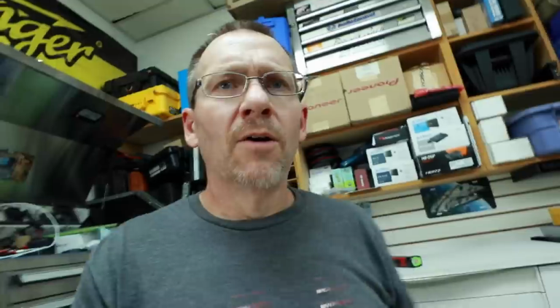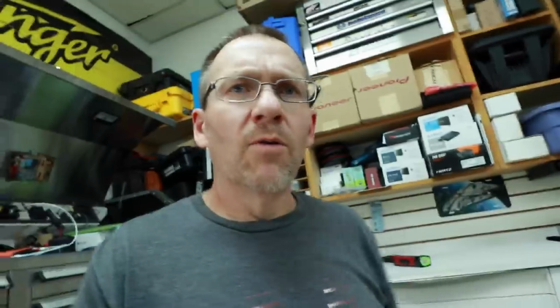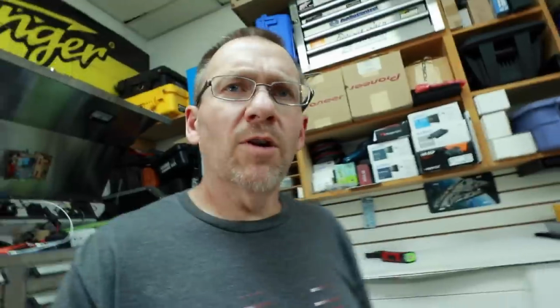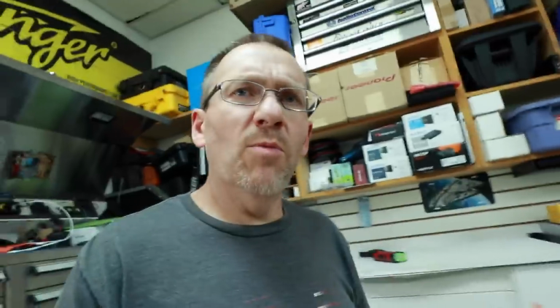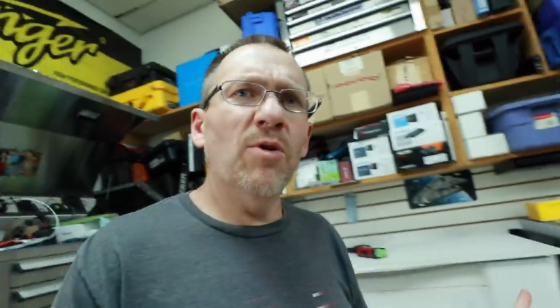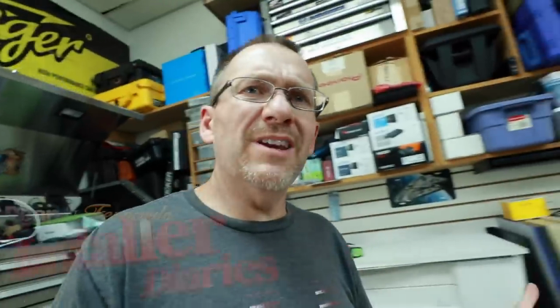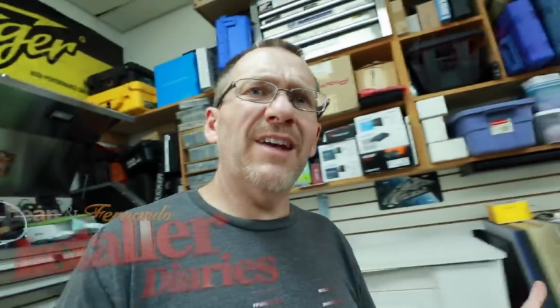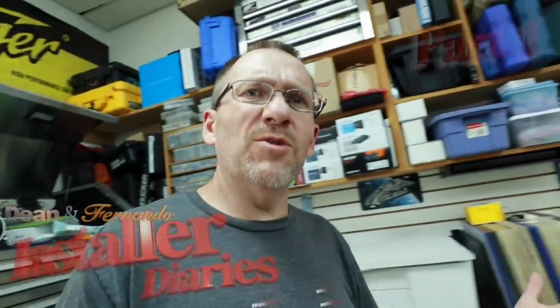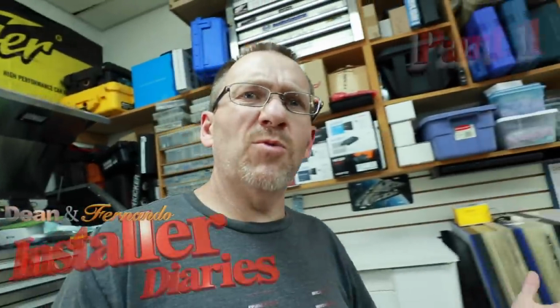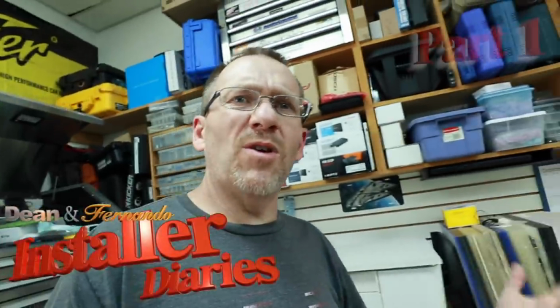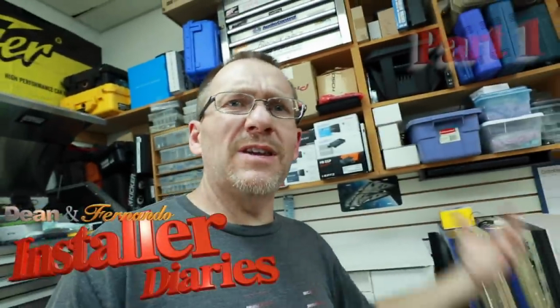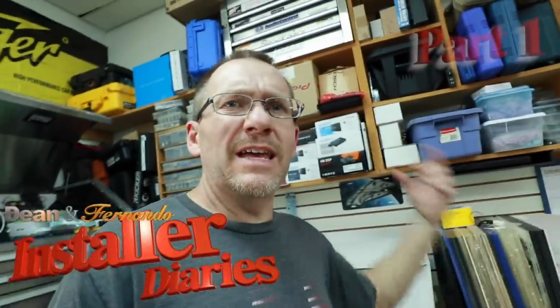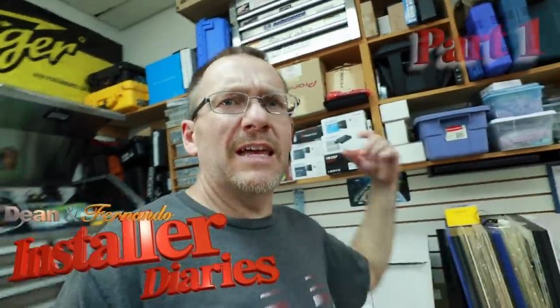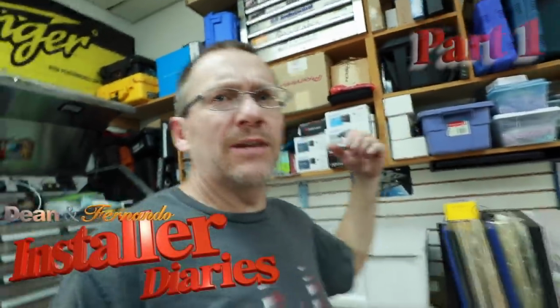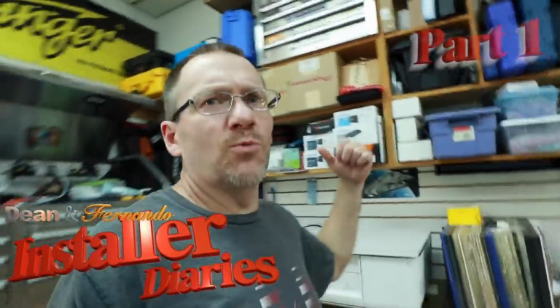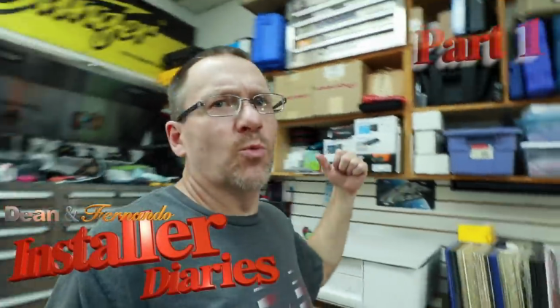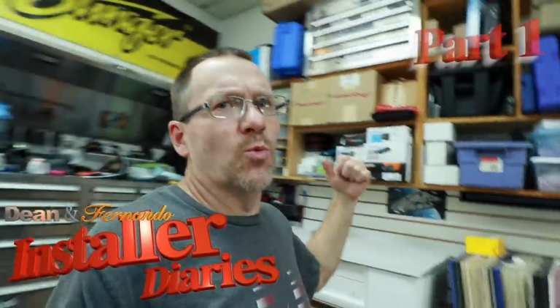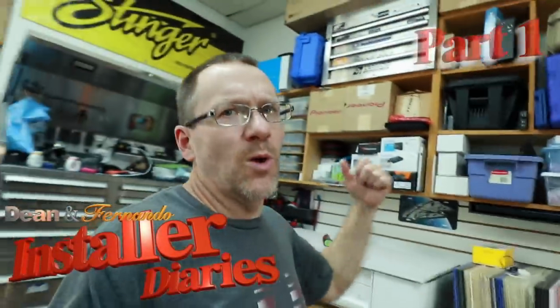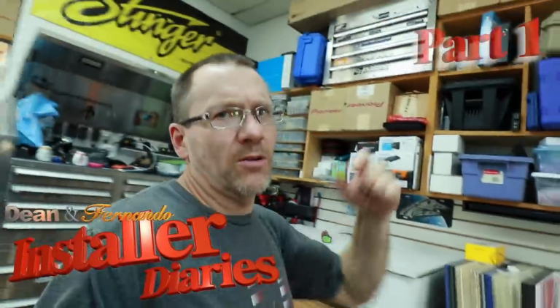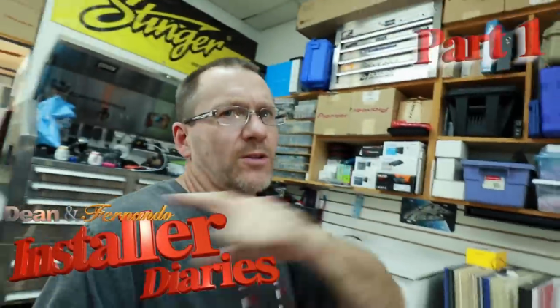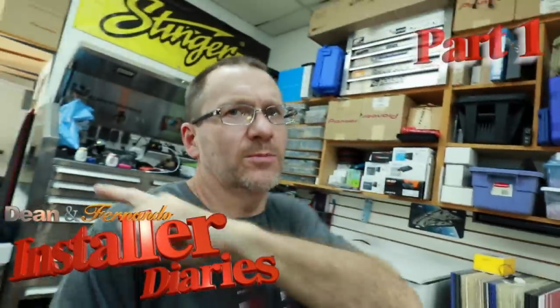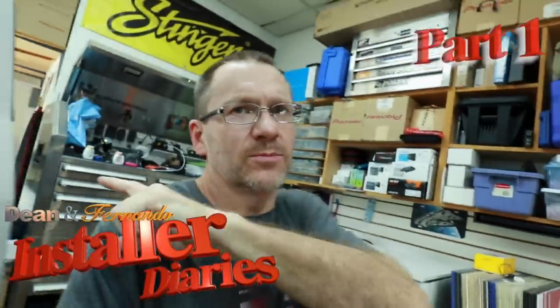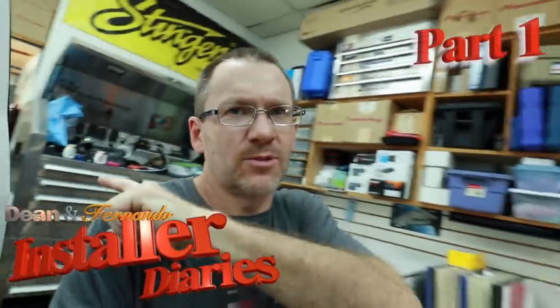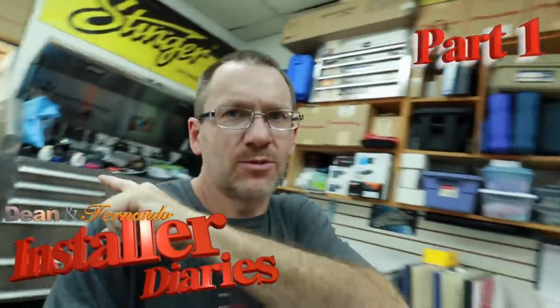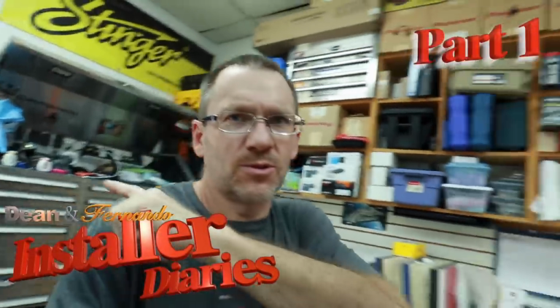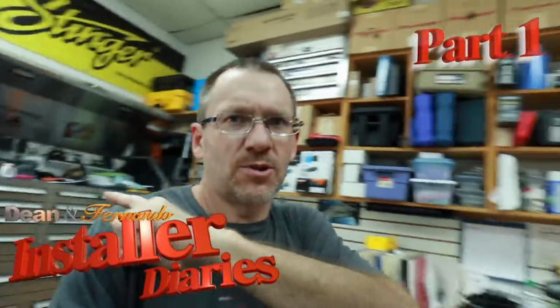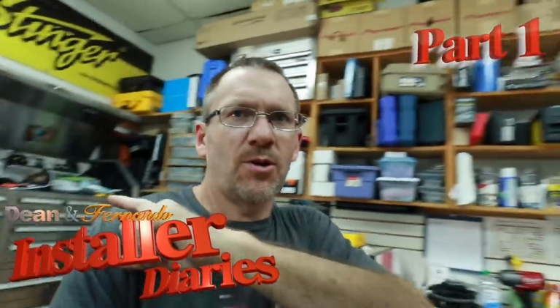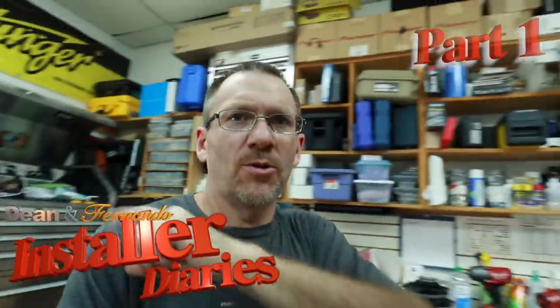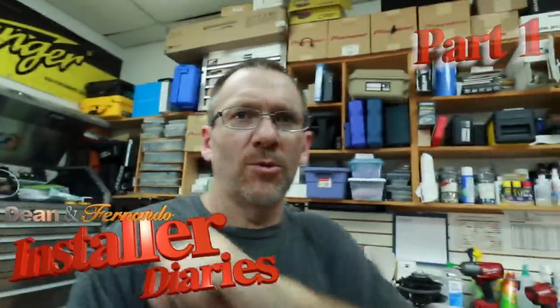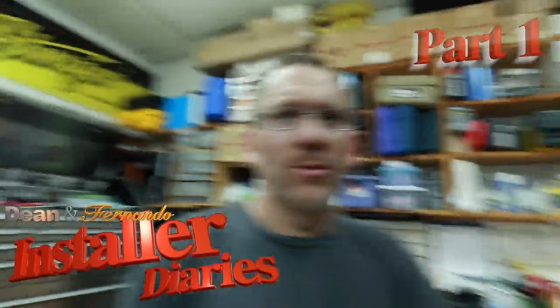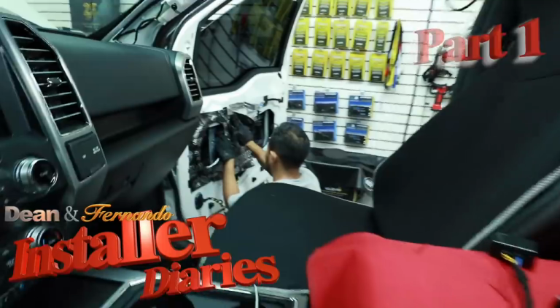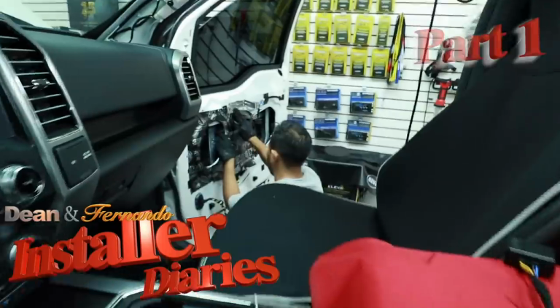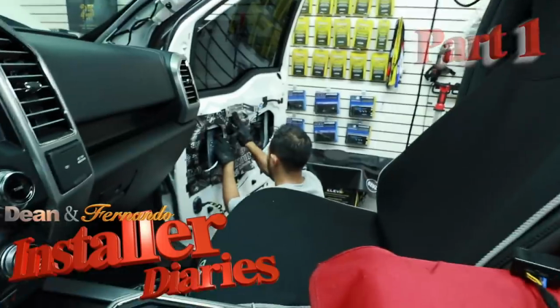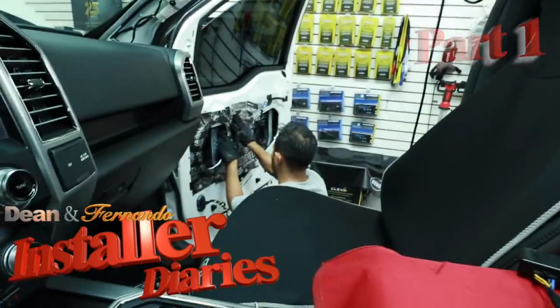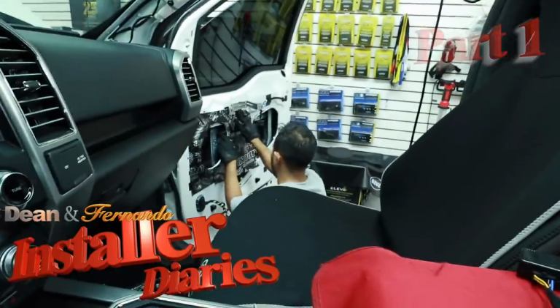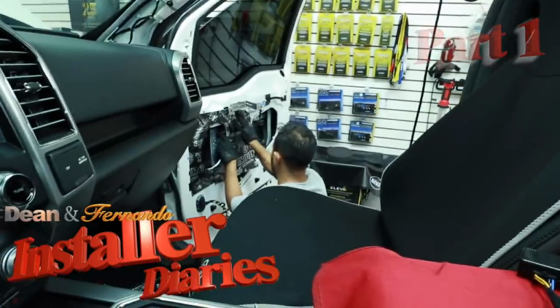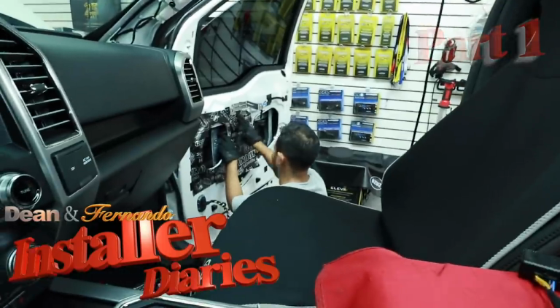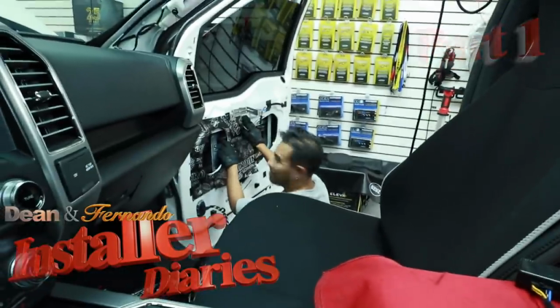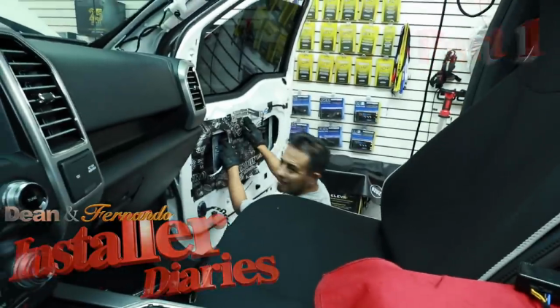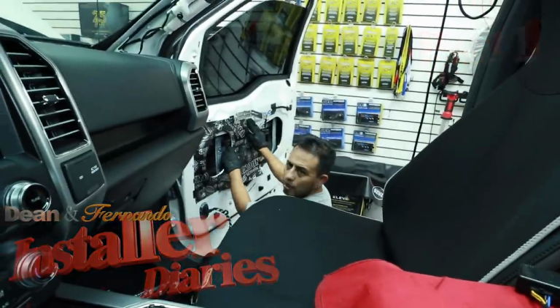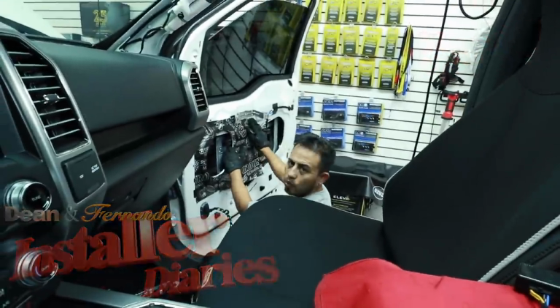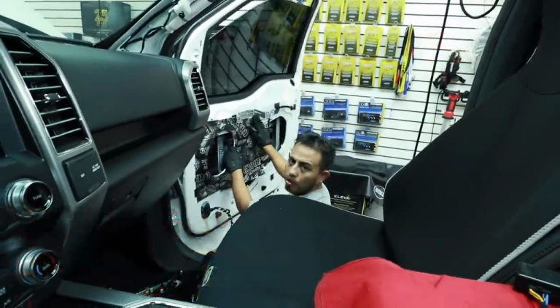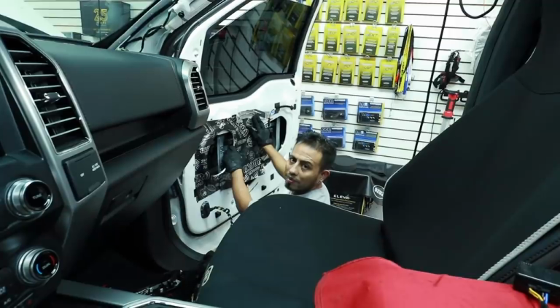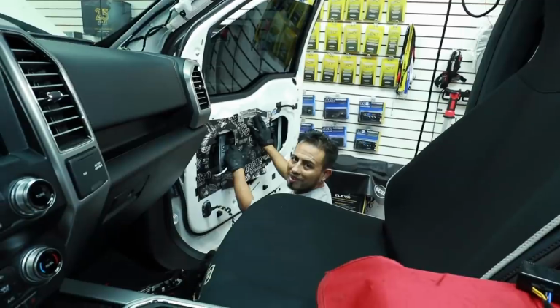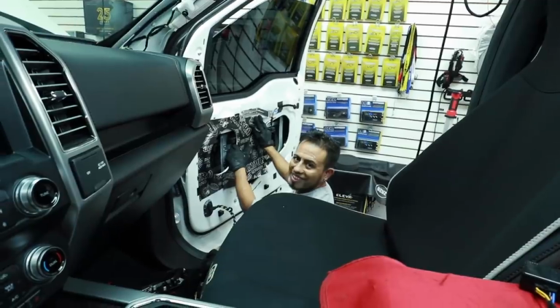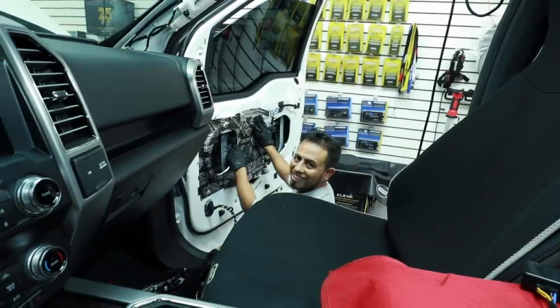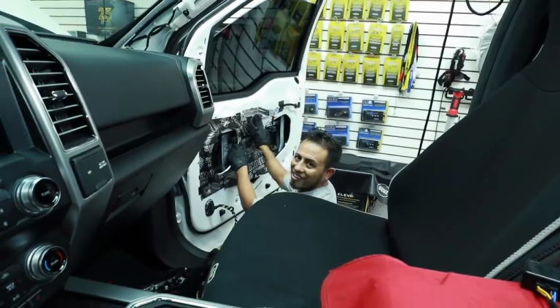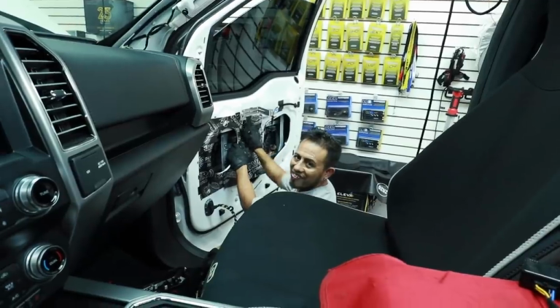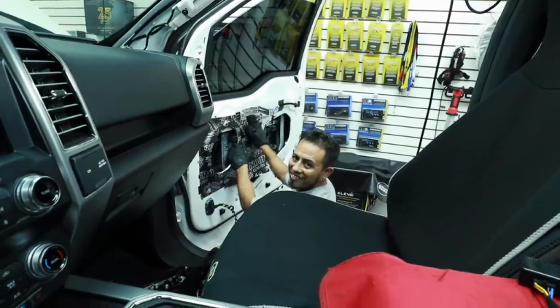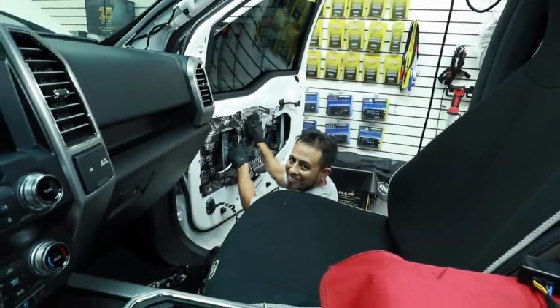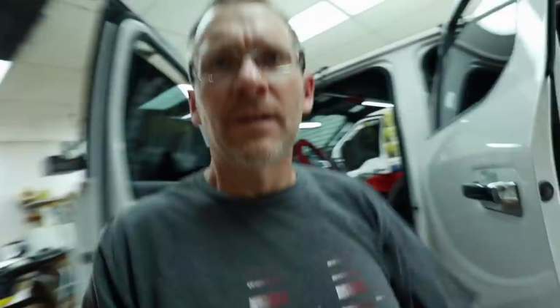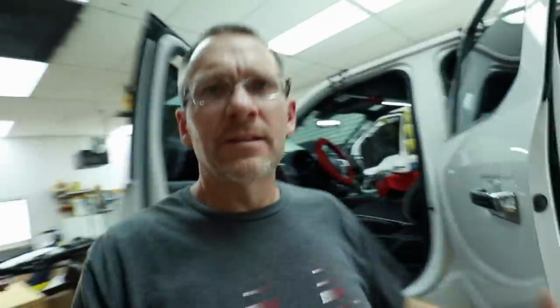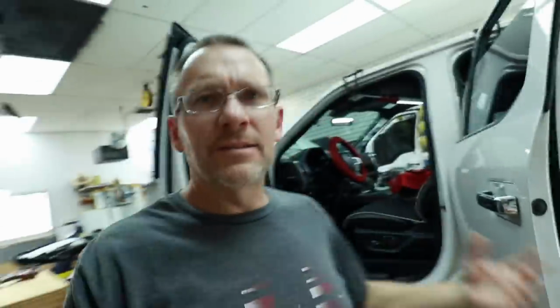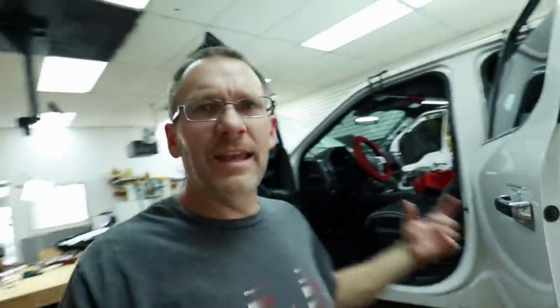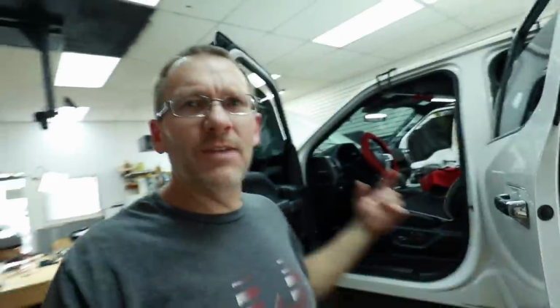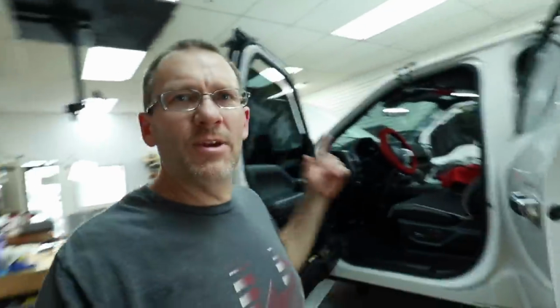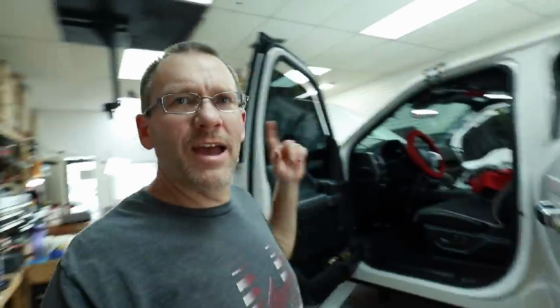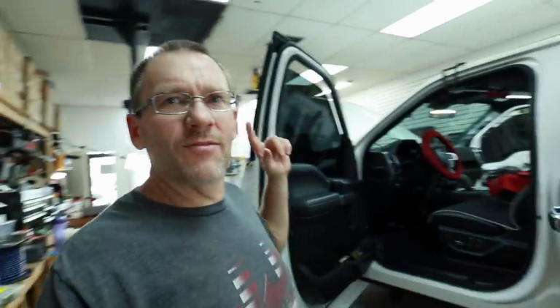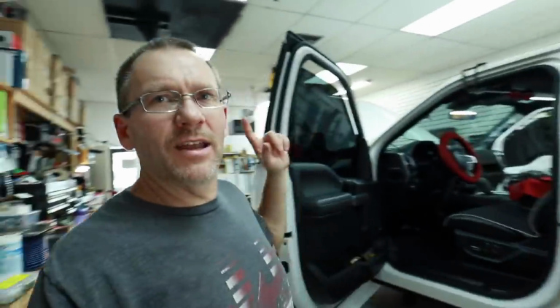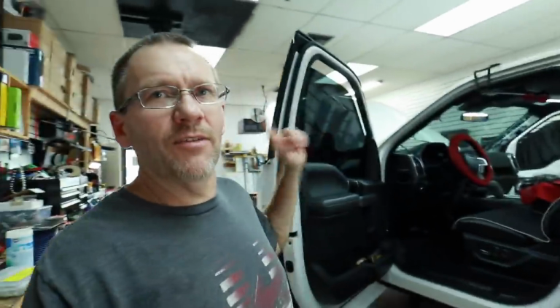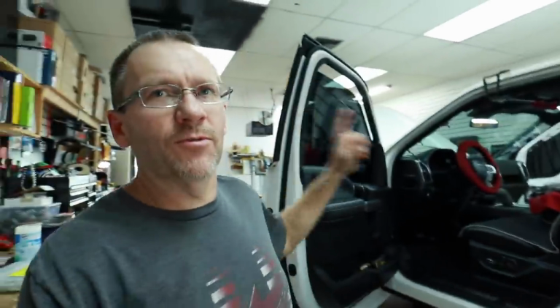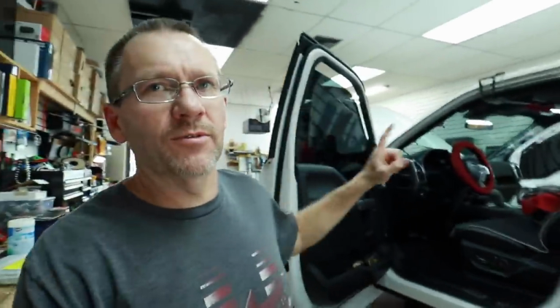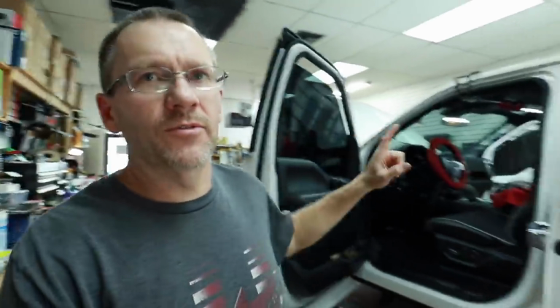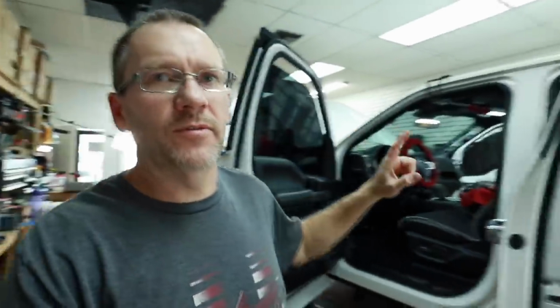Good morning everyone and welcome to the show, Fernando. Welcome to the show. Today we have an F-150.